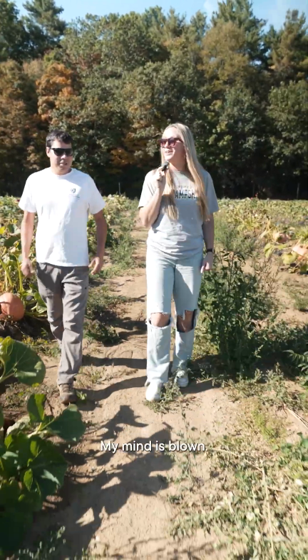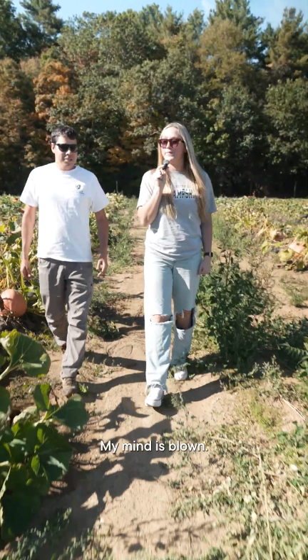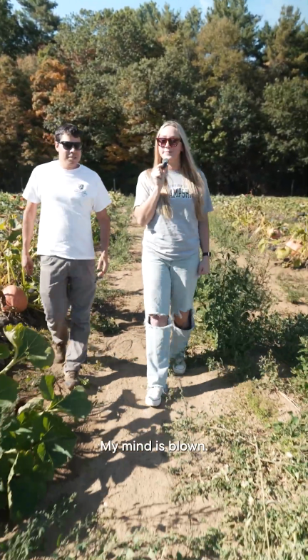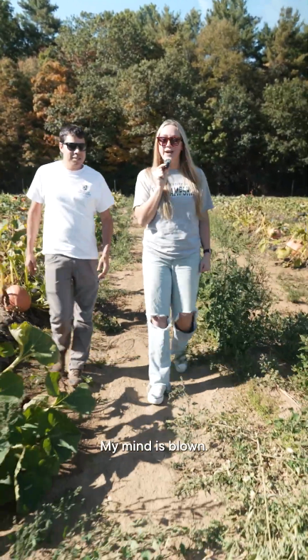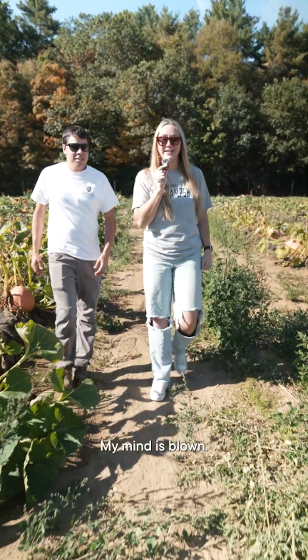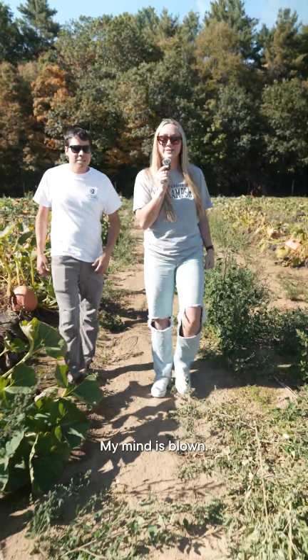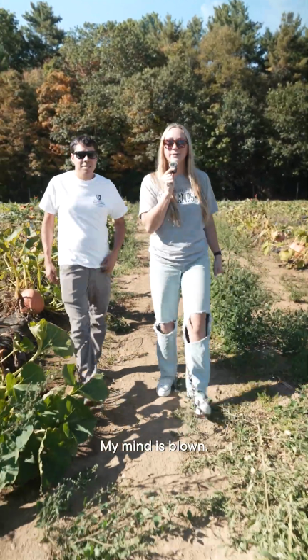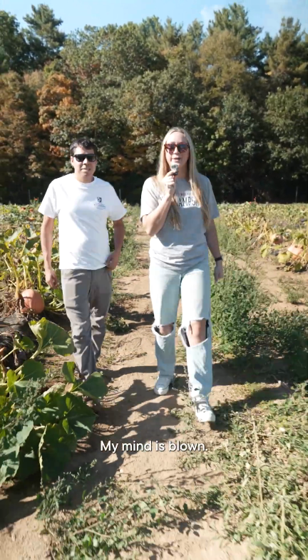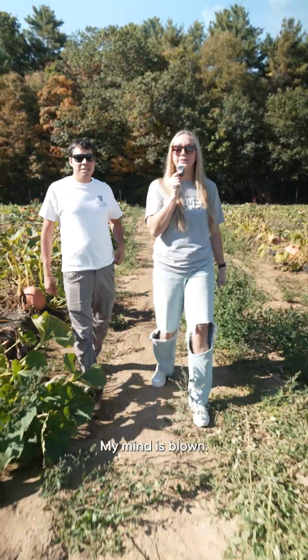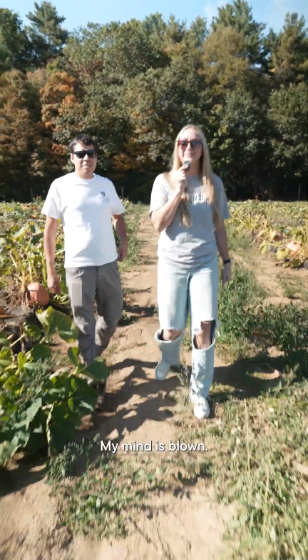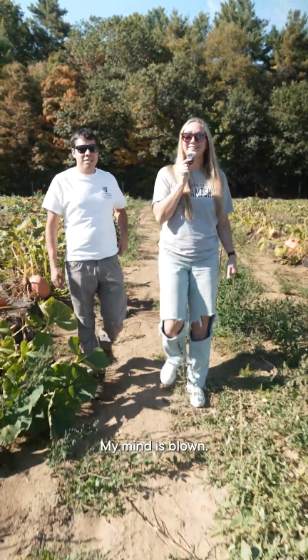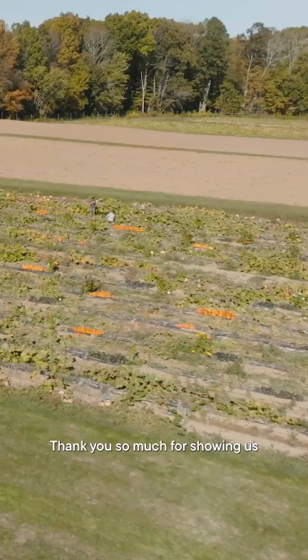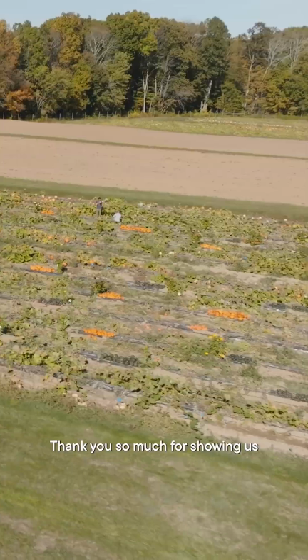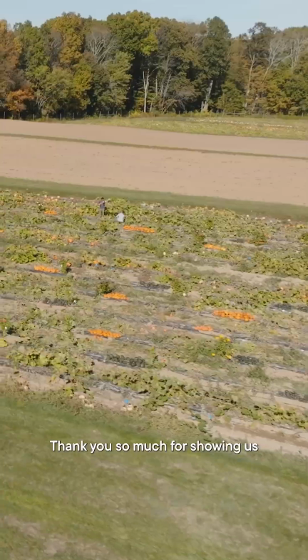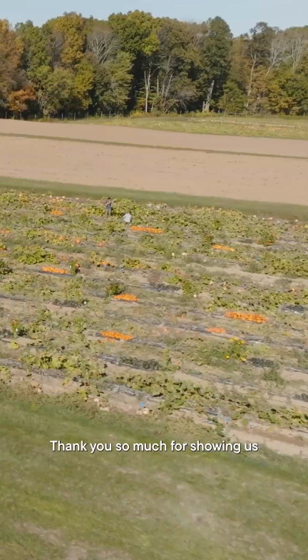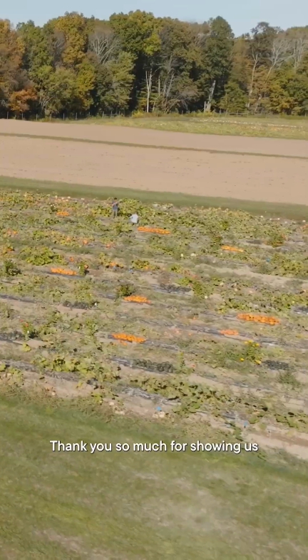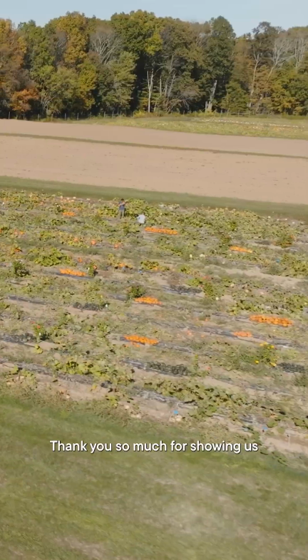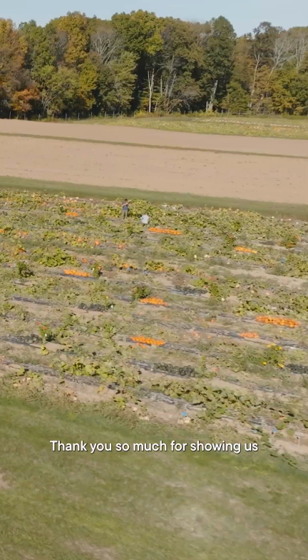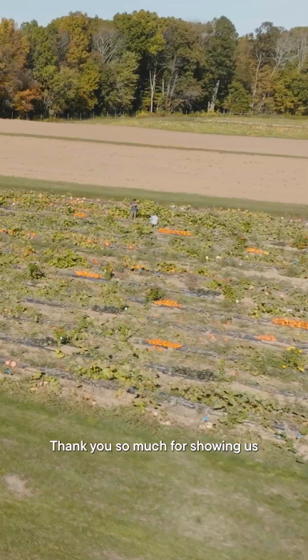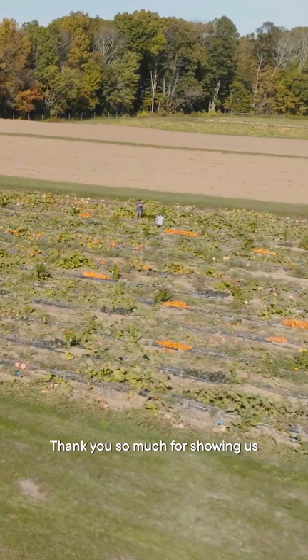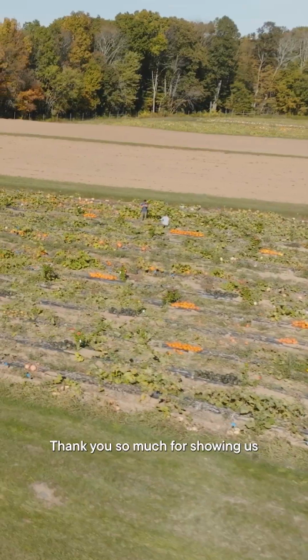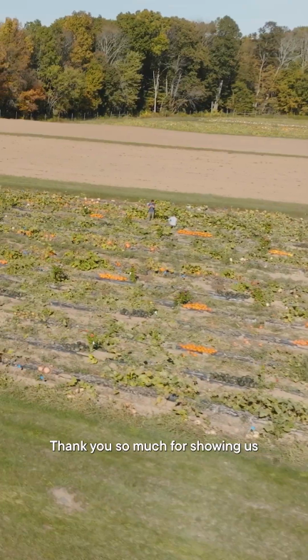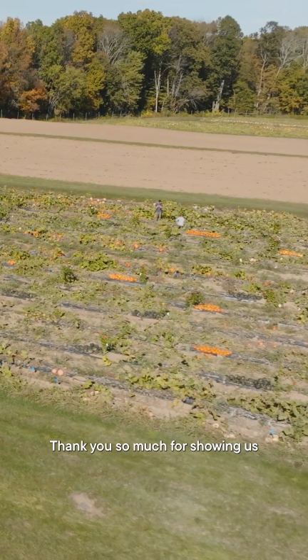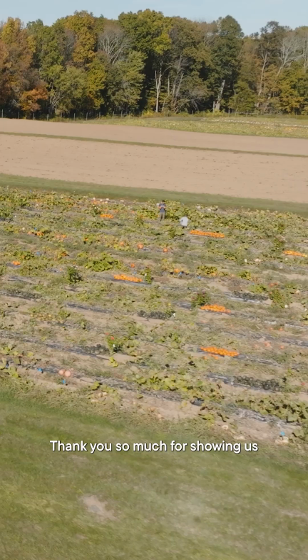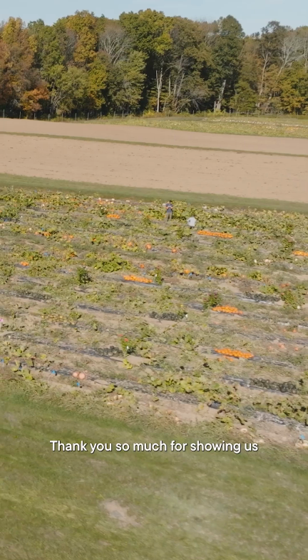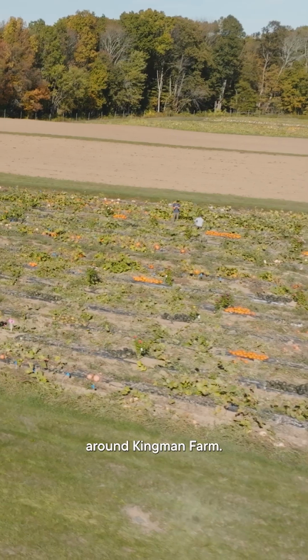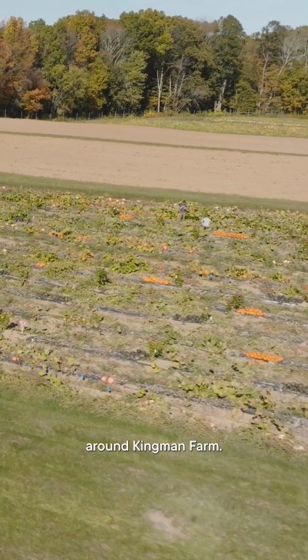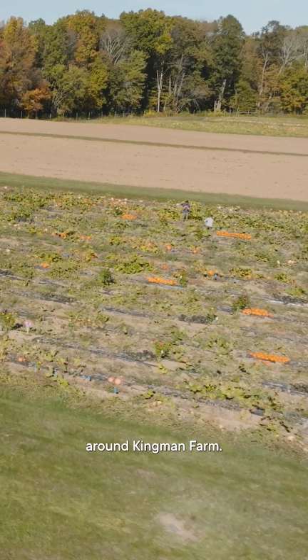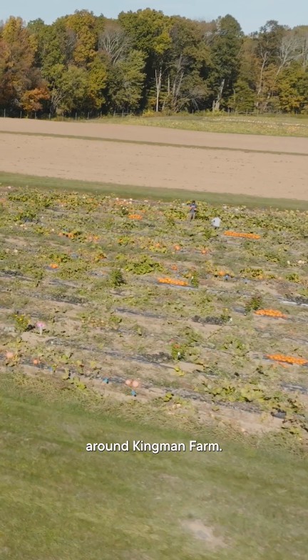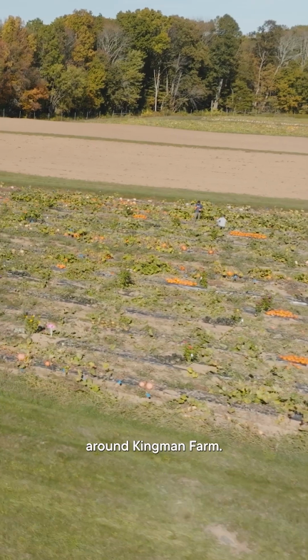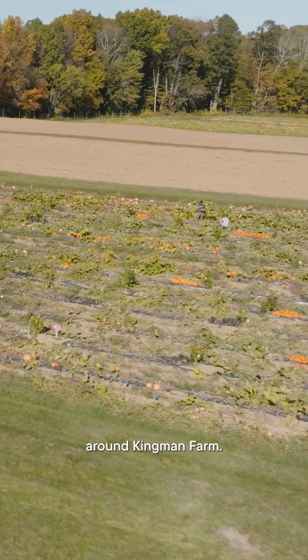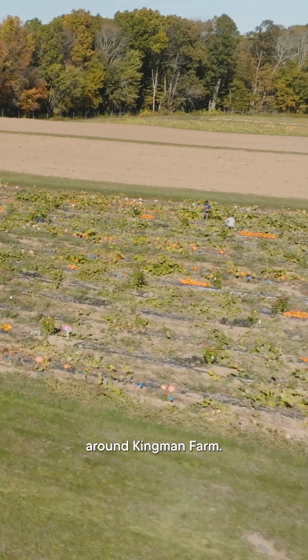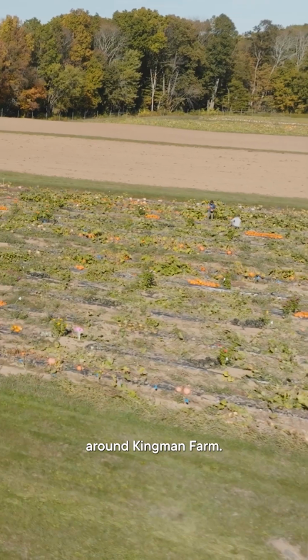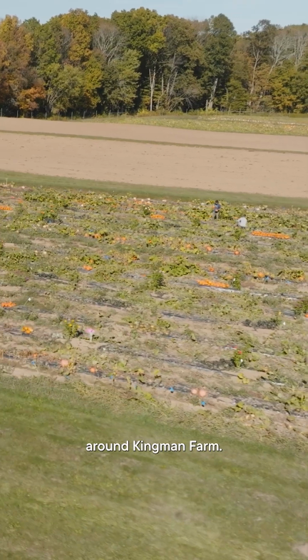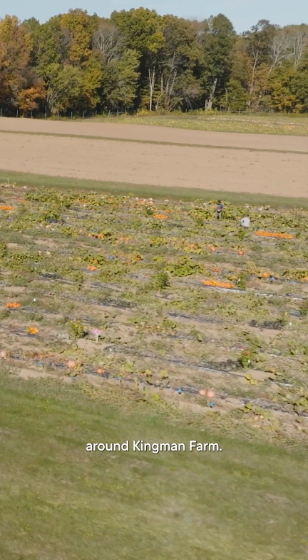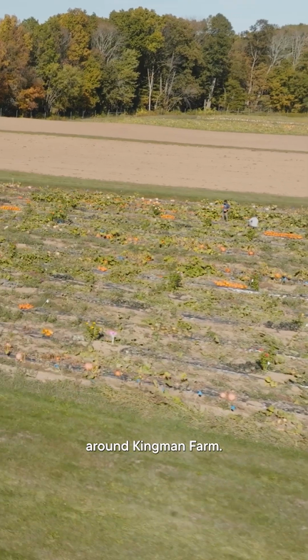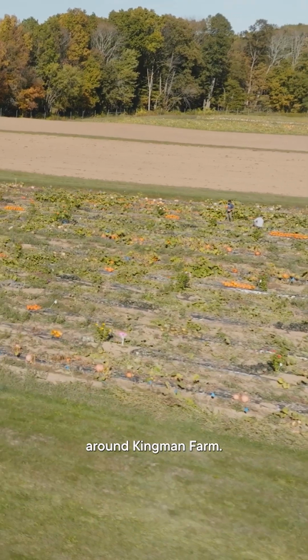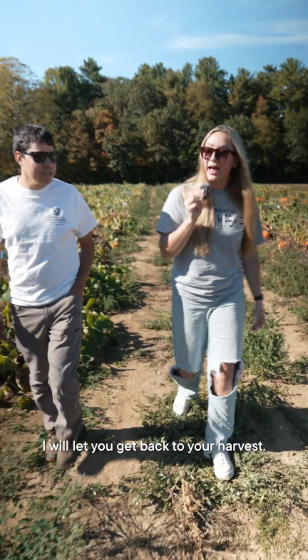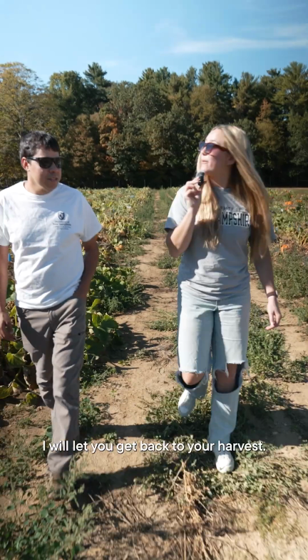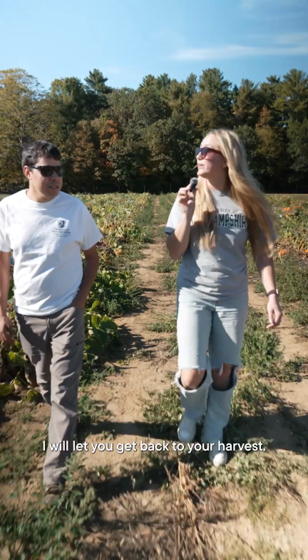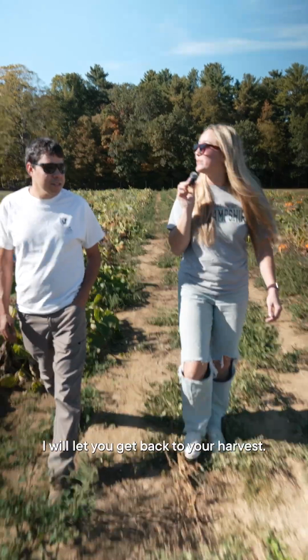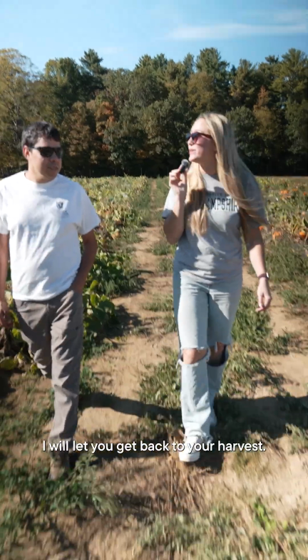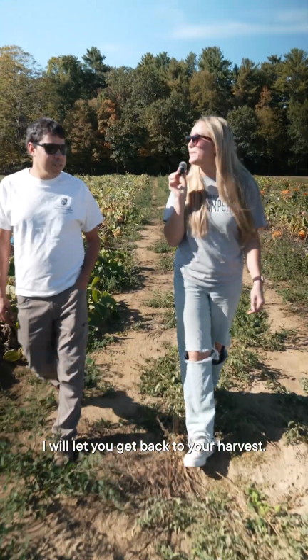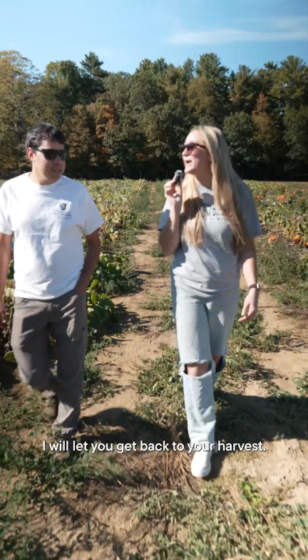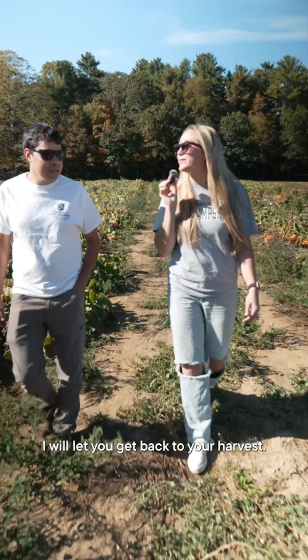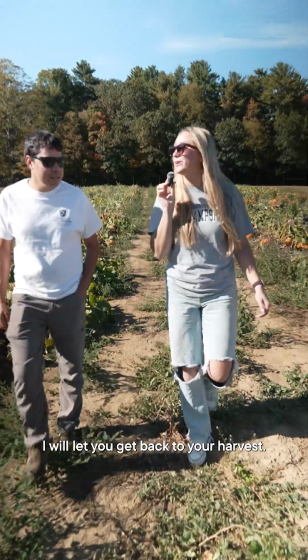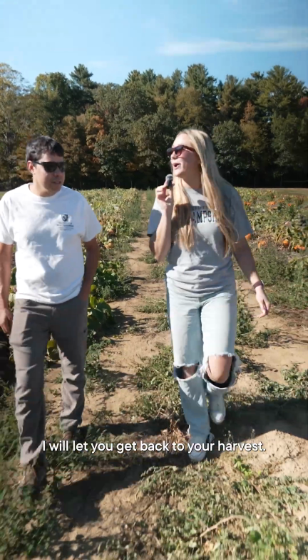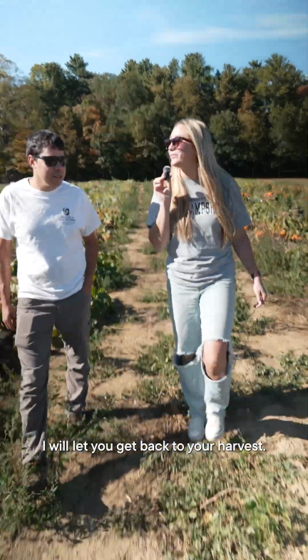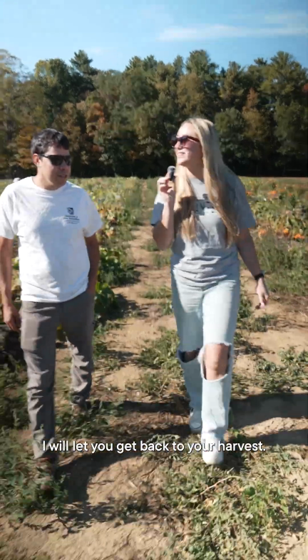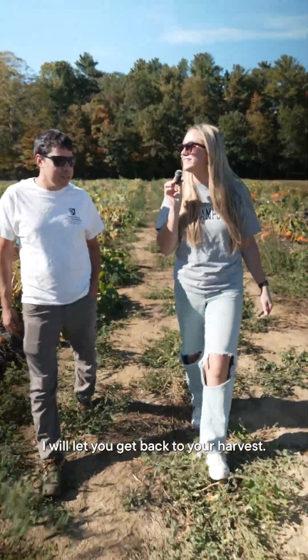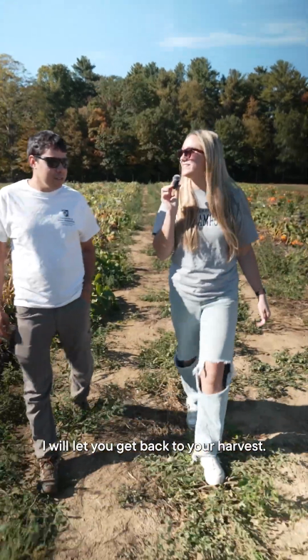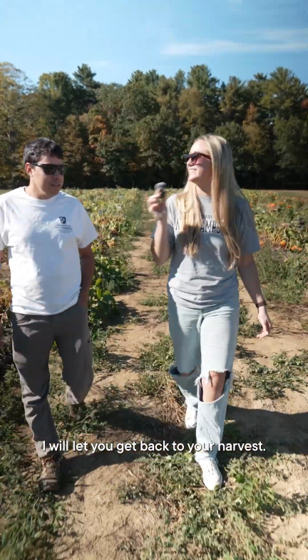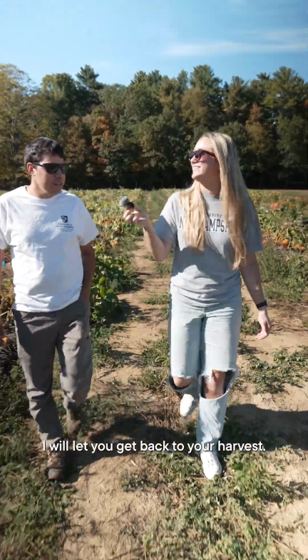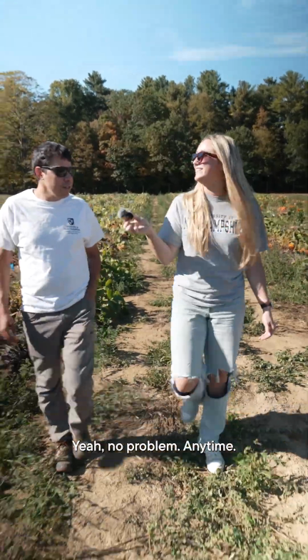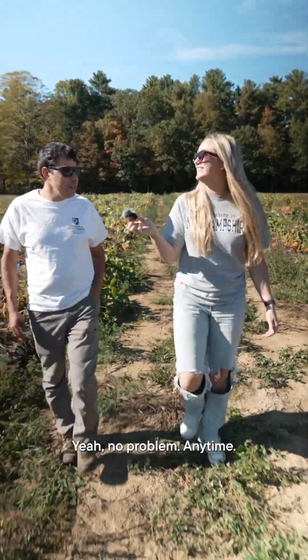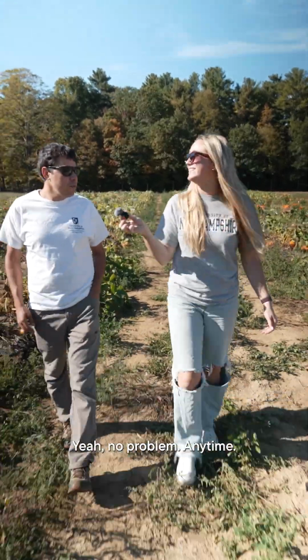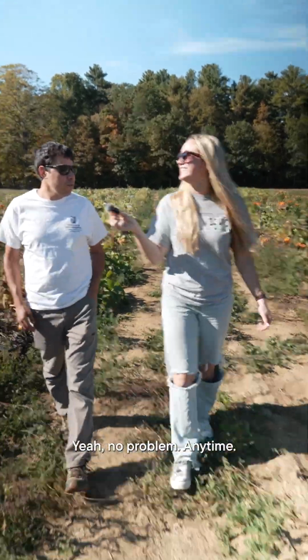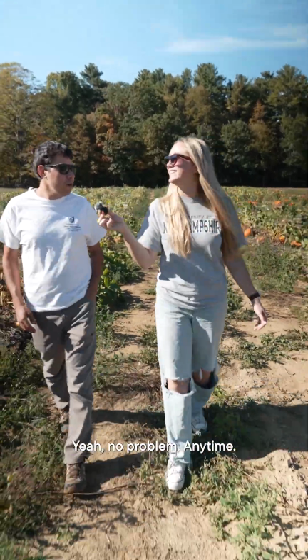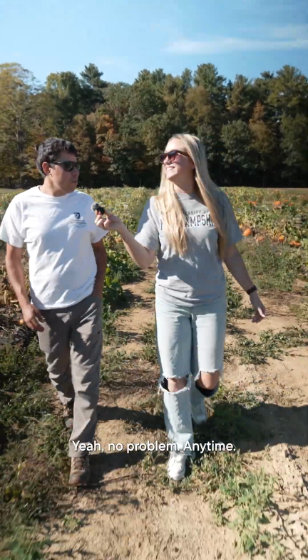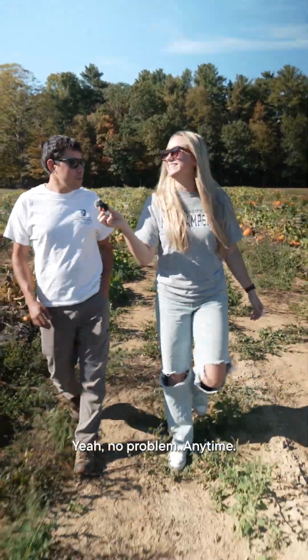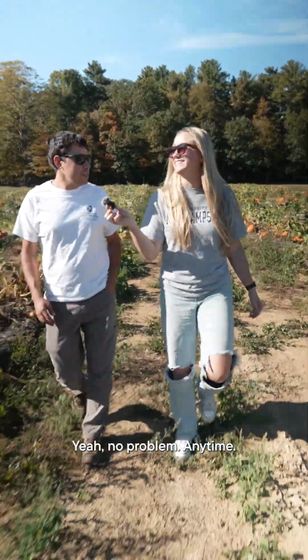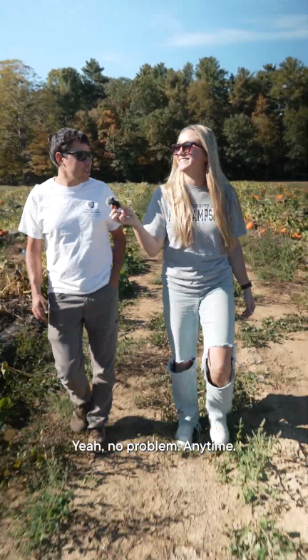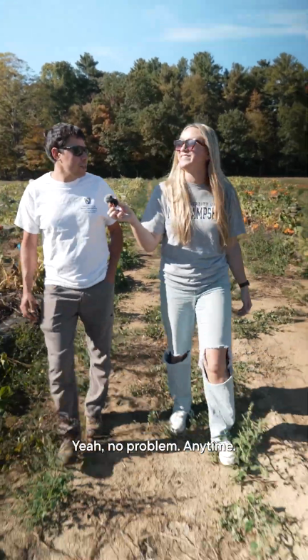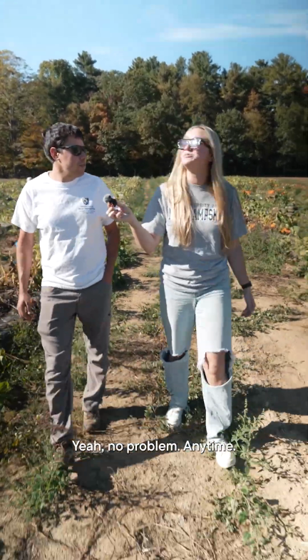My mind is blown. Thank you so much for showing us around Kingman Farm. I will let you get back to your harvest. Yeah, no problem. Anytime.